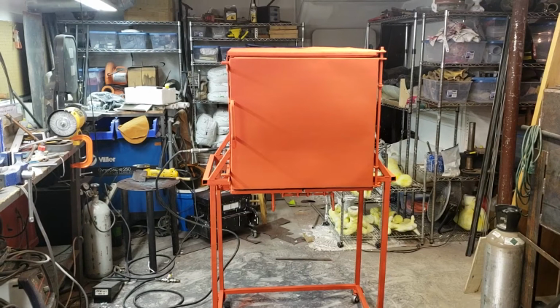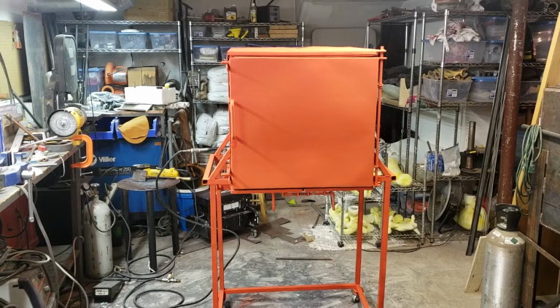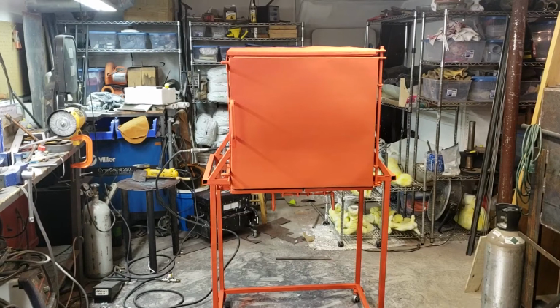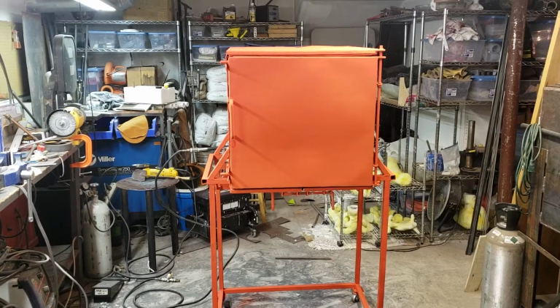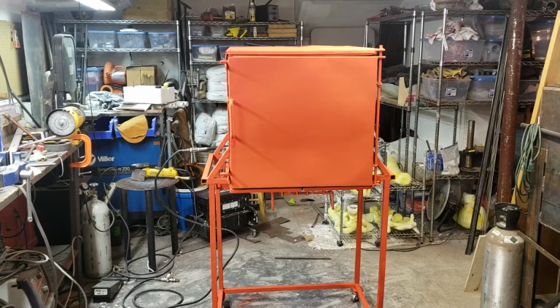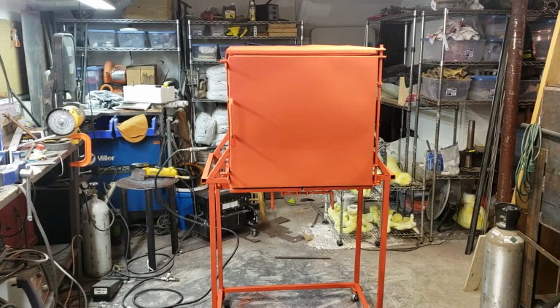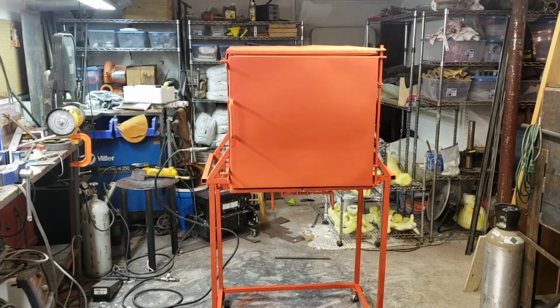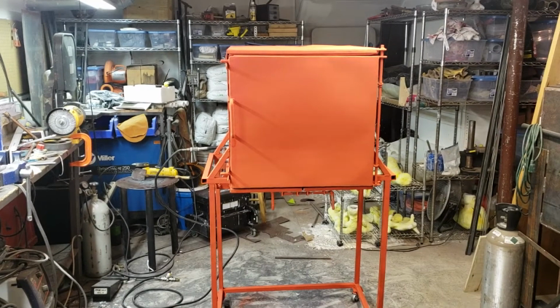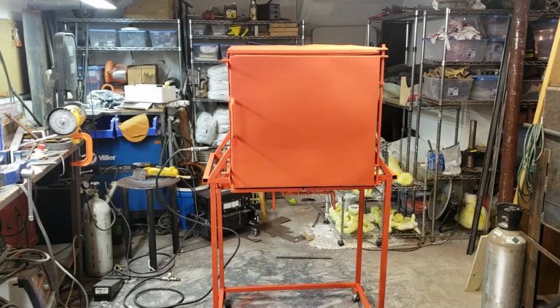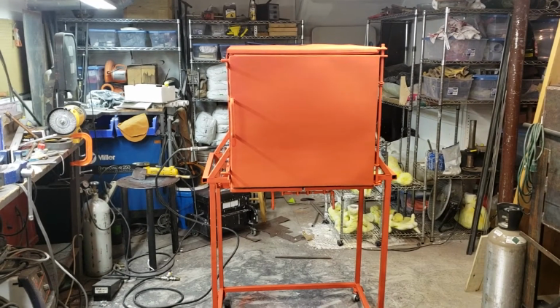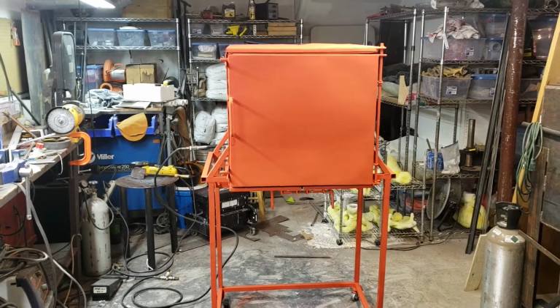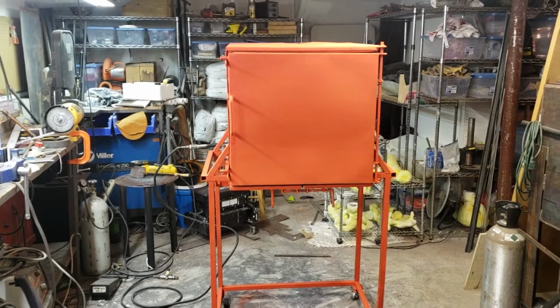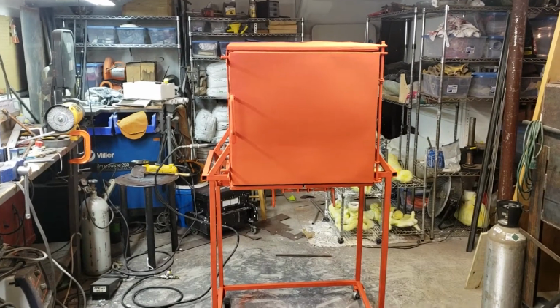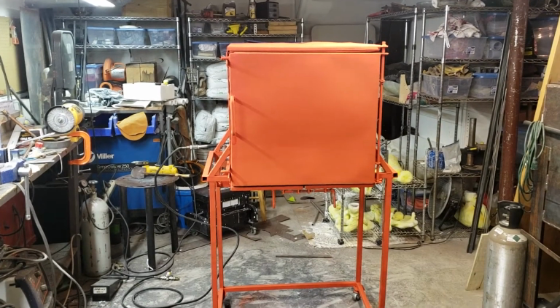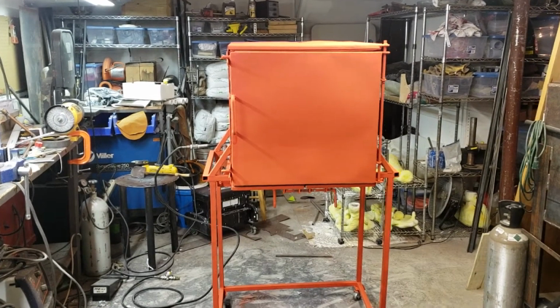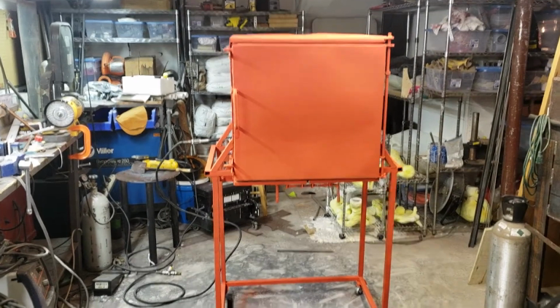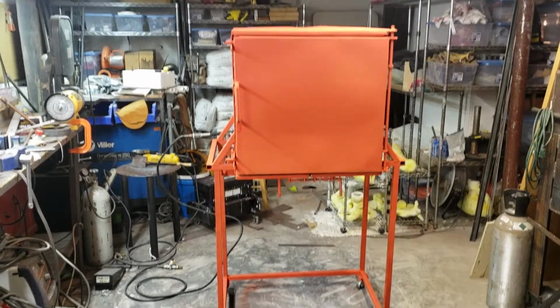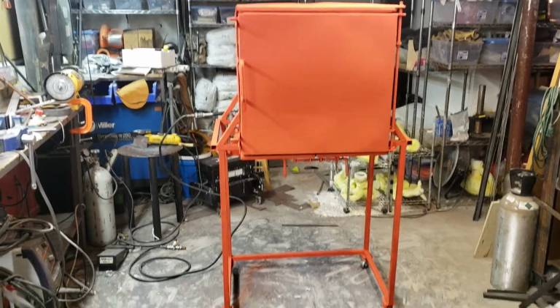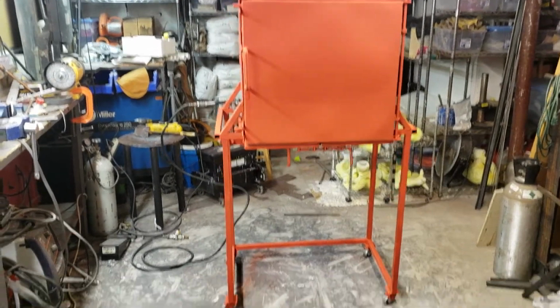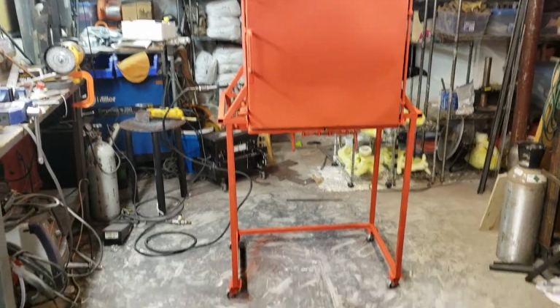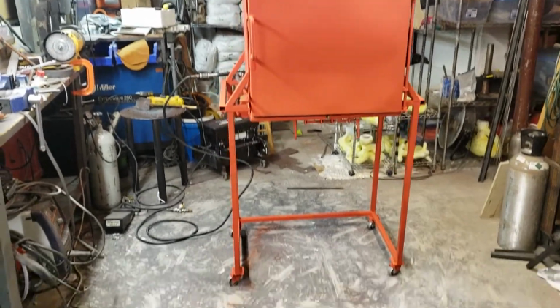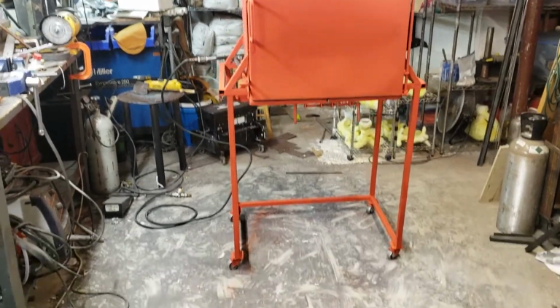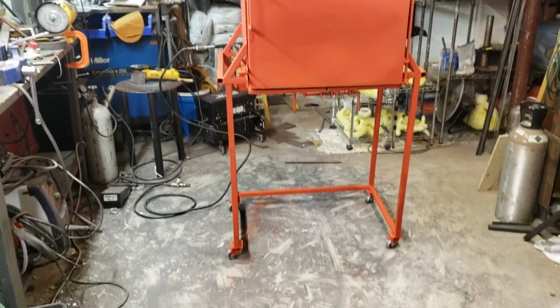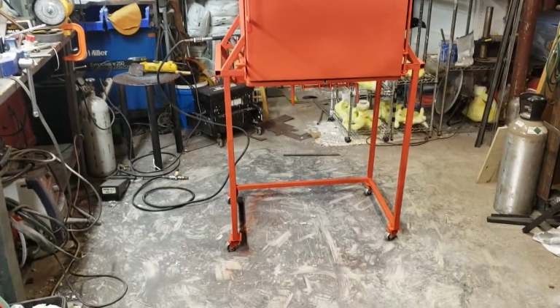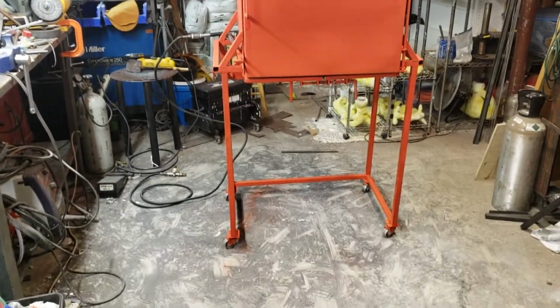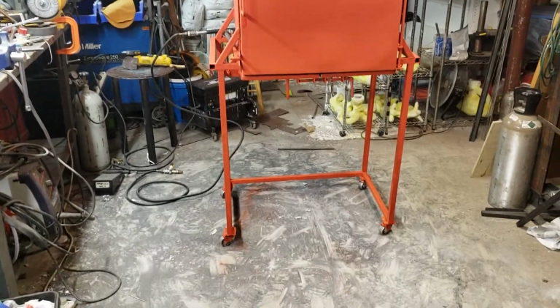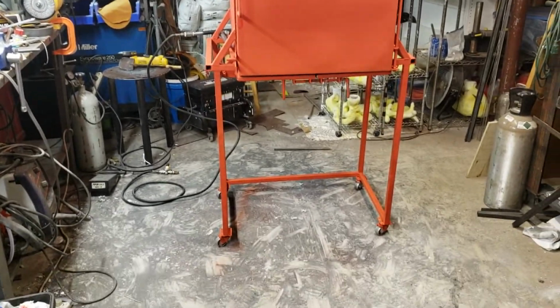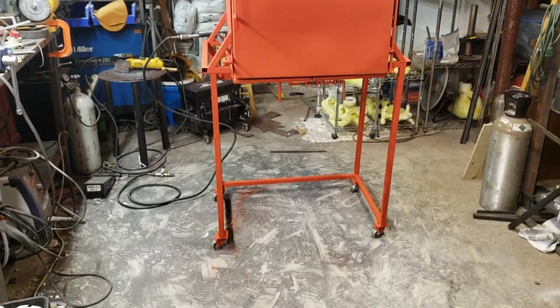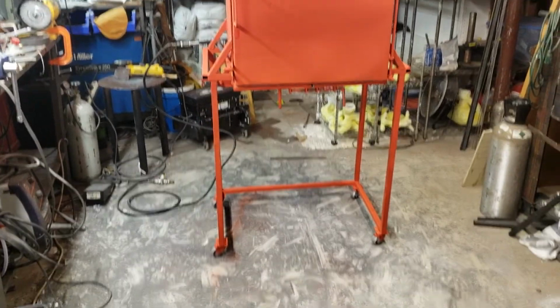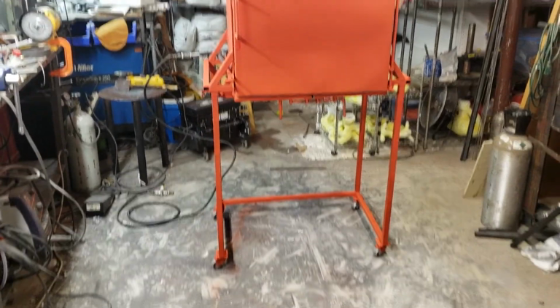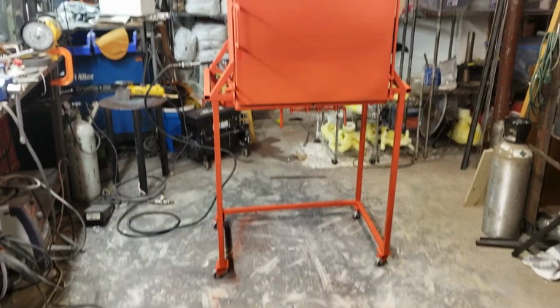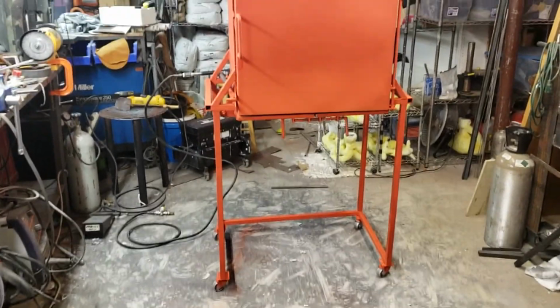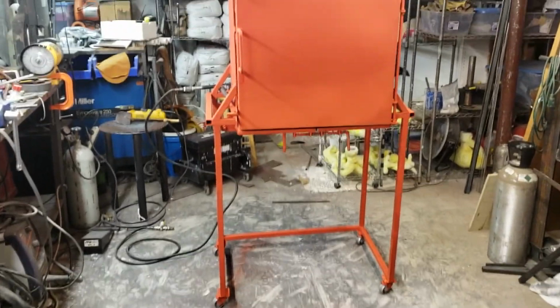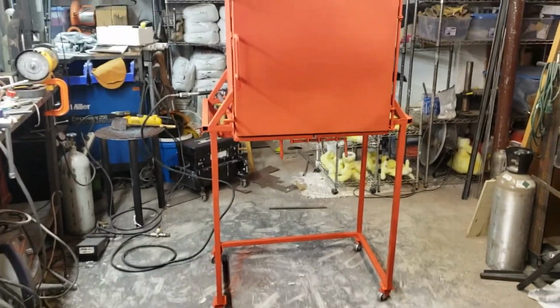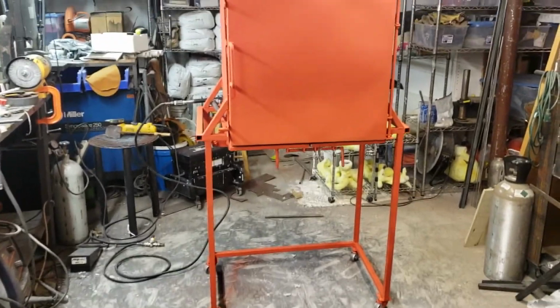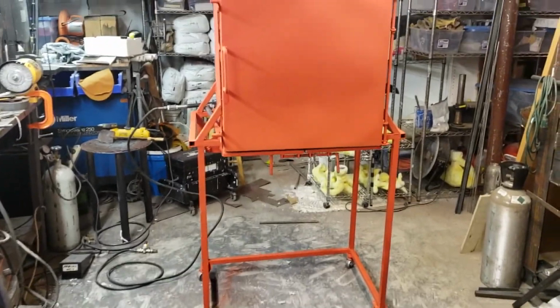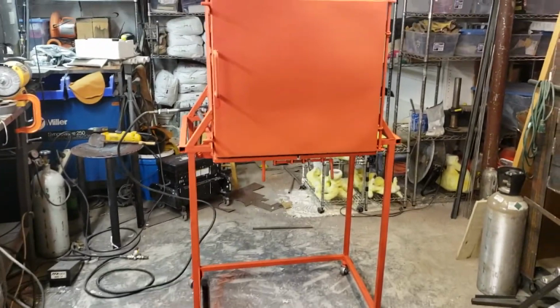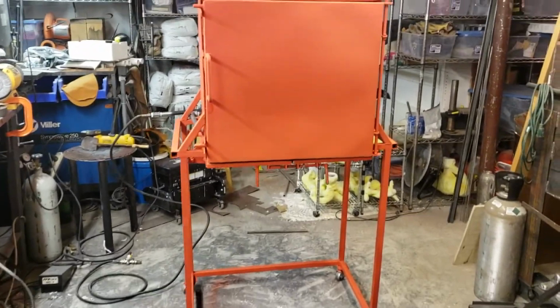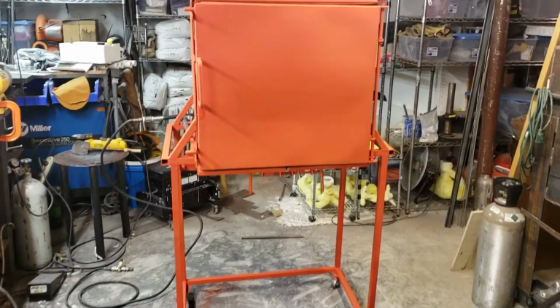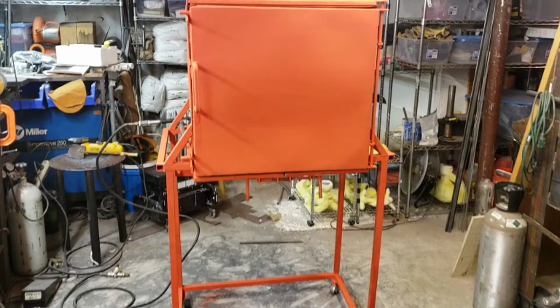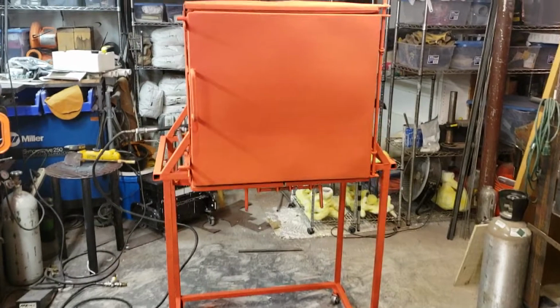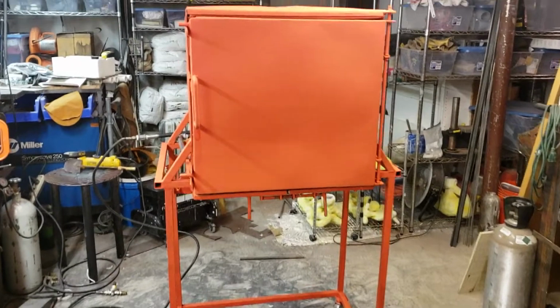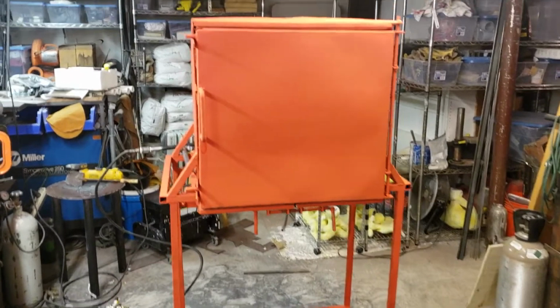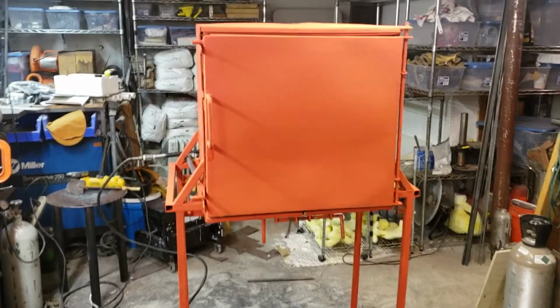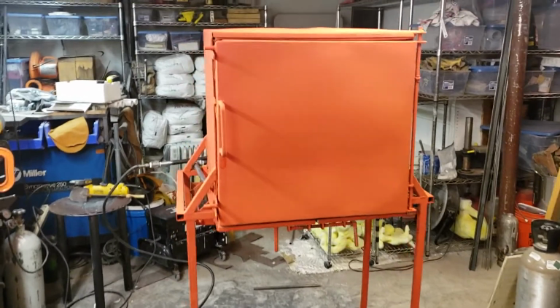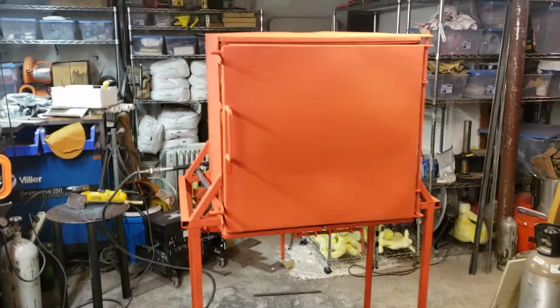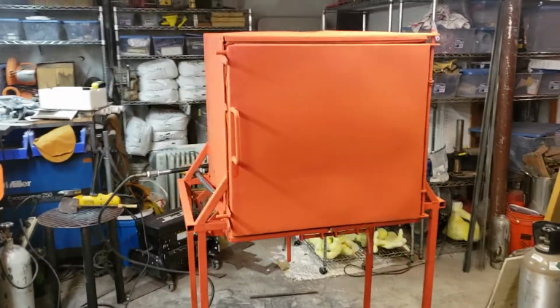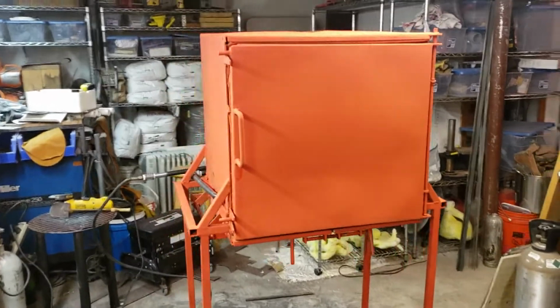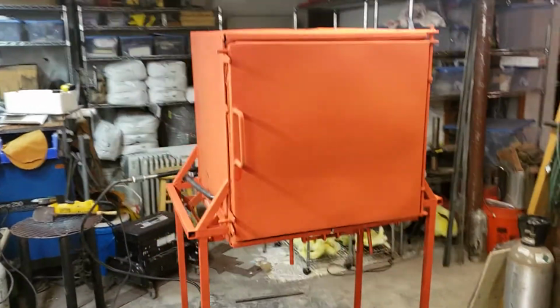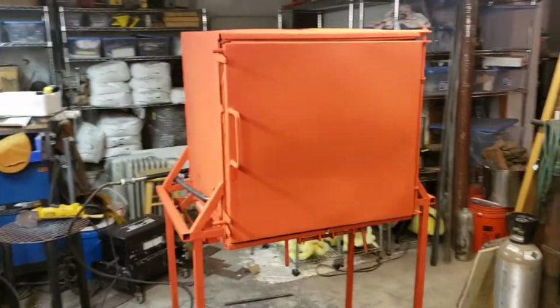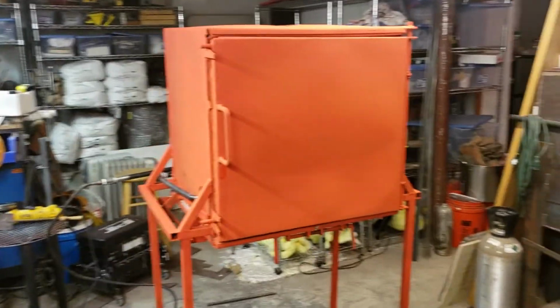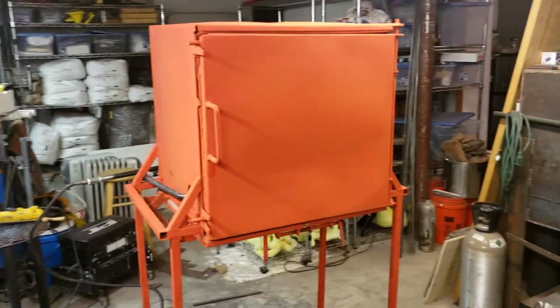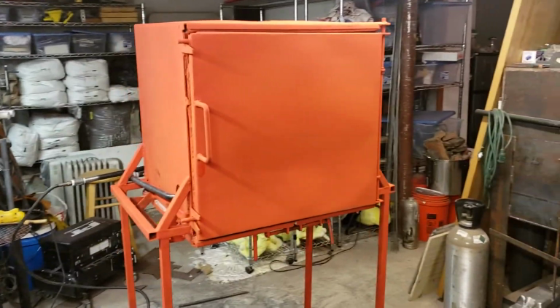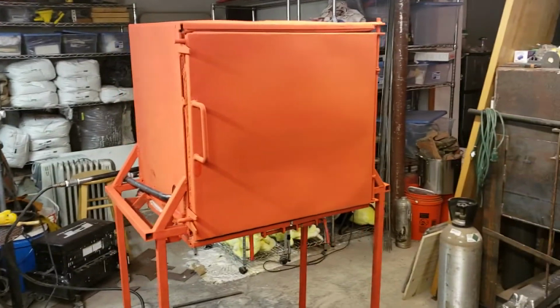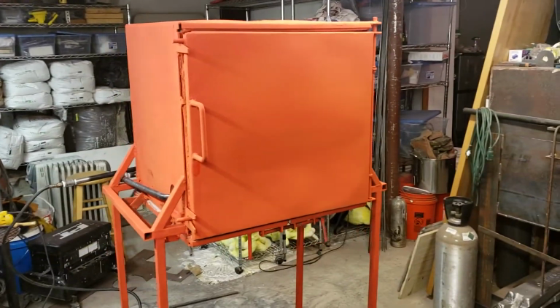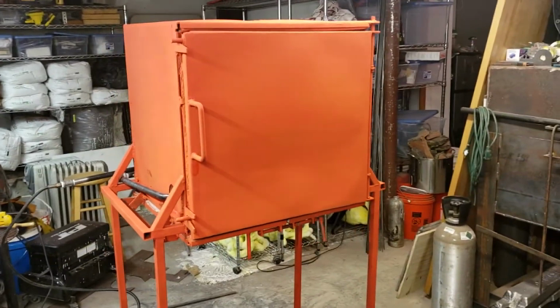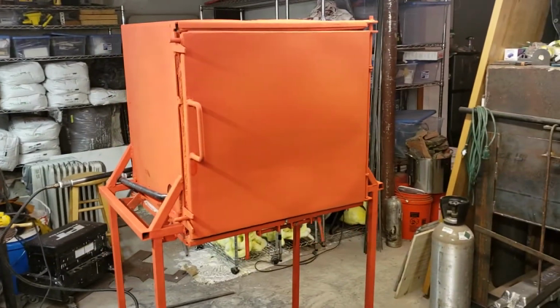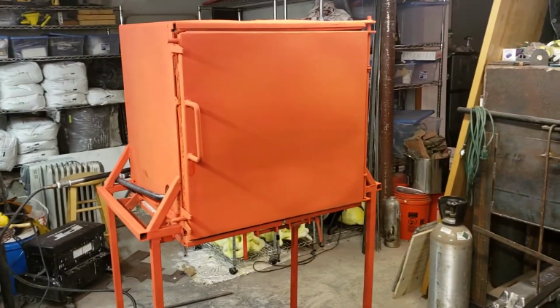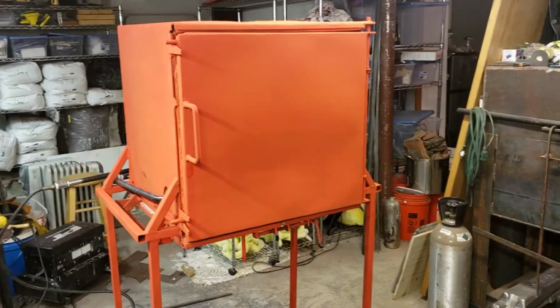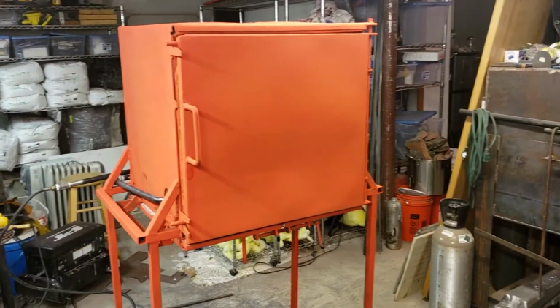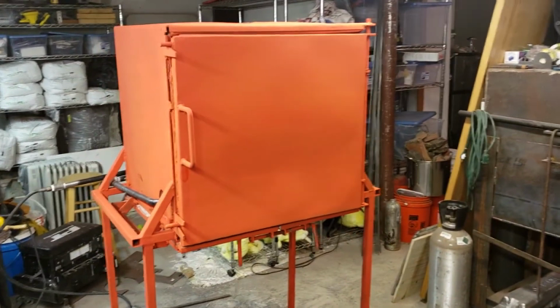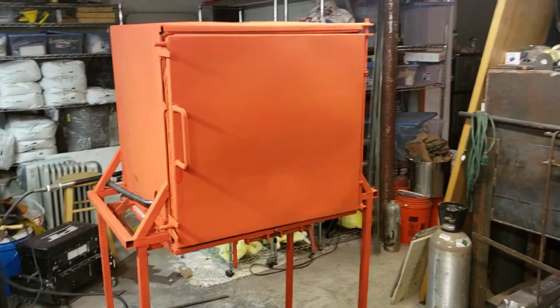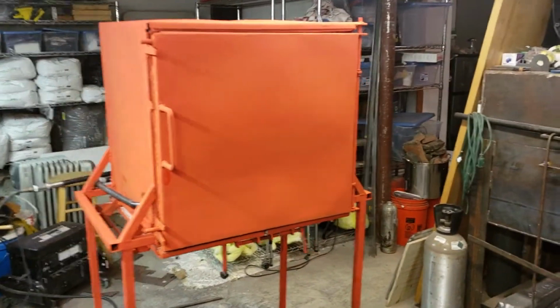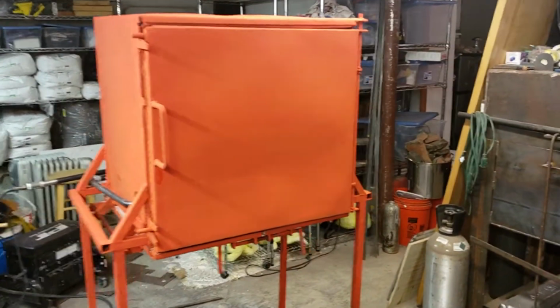It's all finished. Painted, ground, everything. Ready to go.